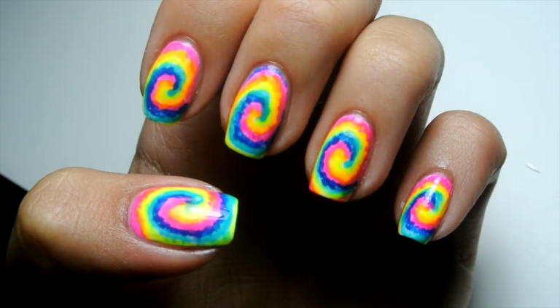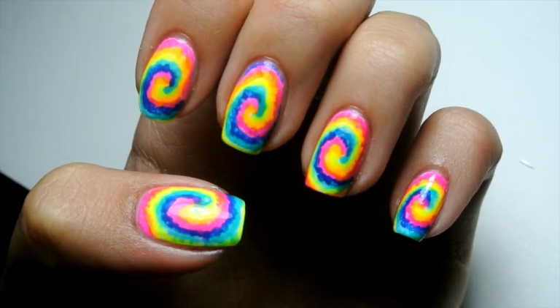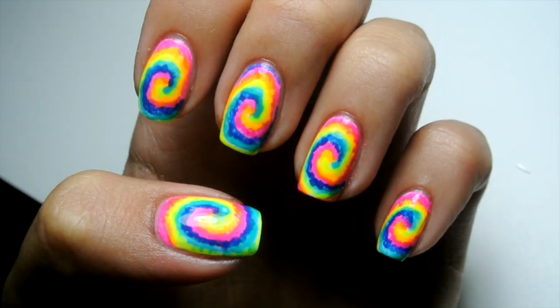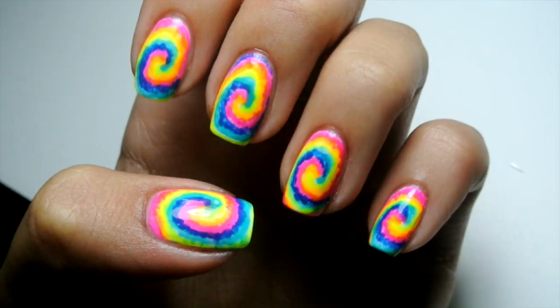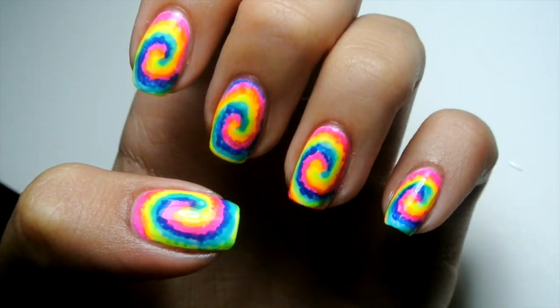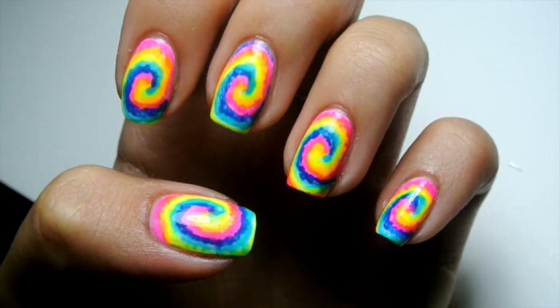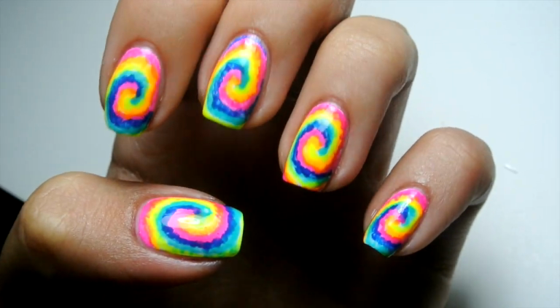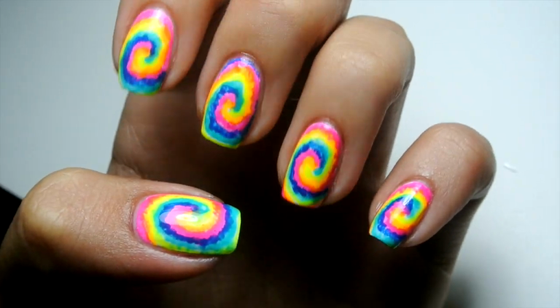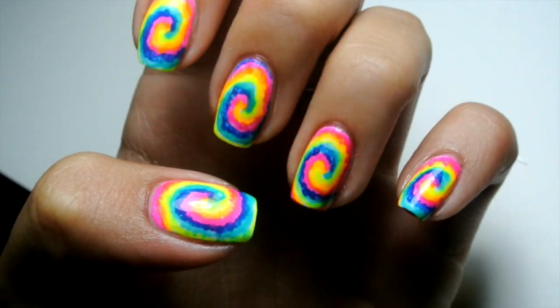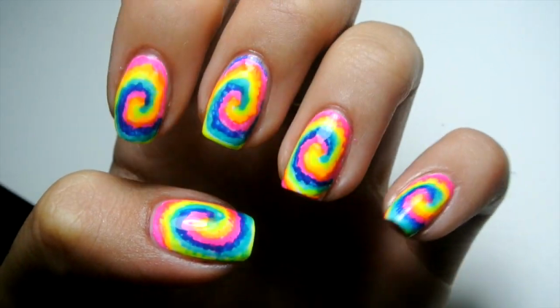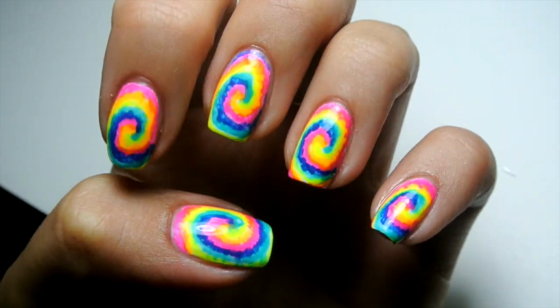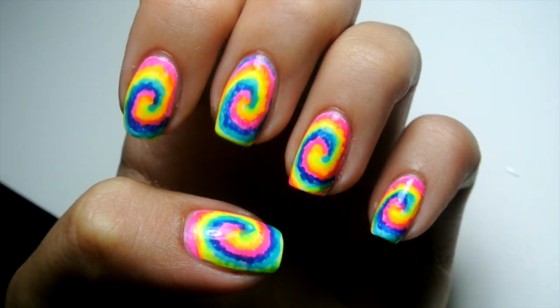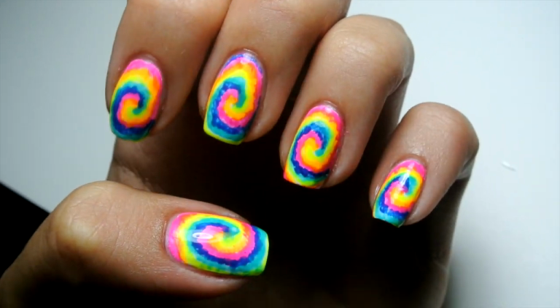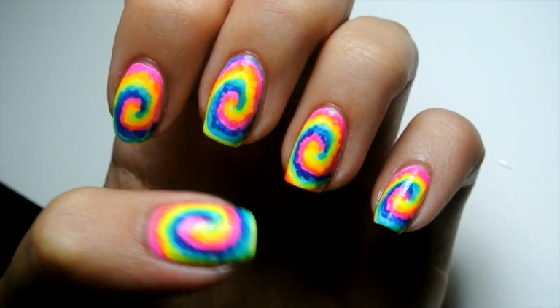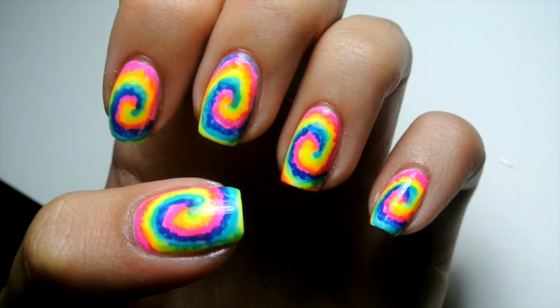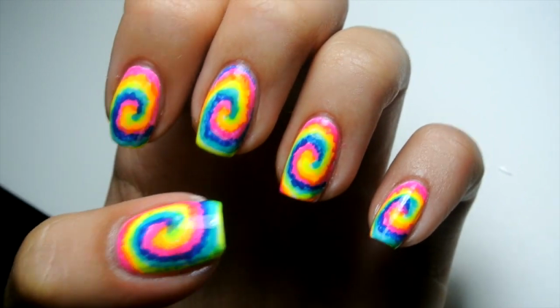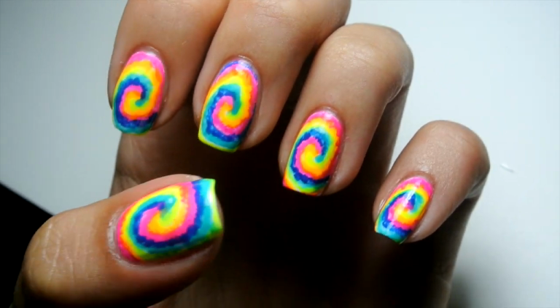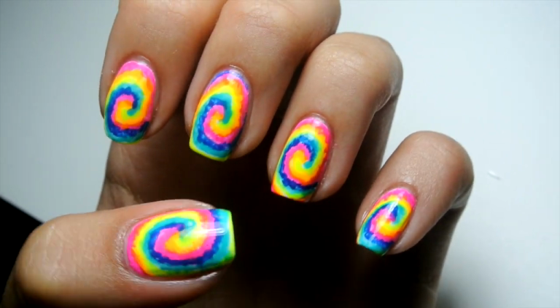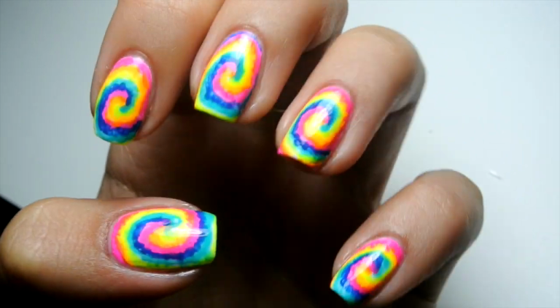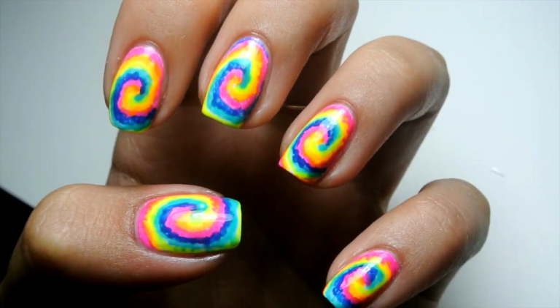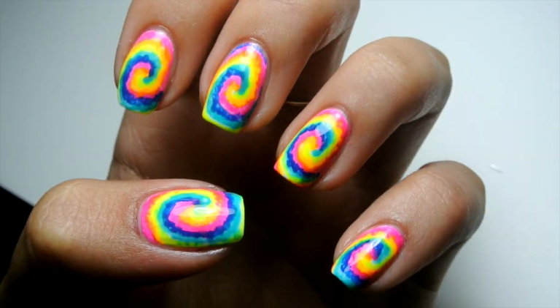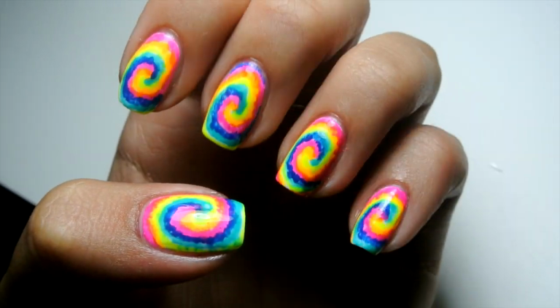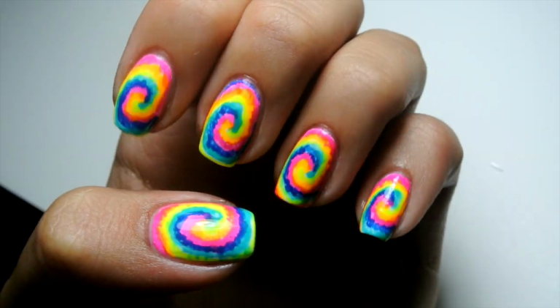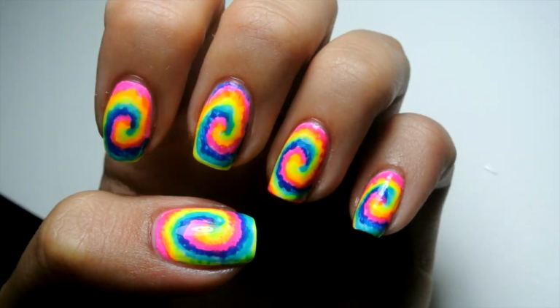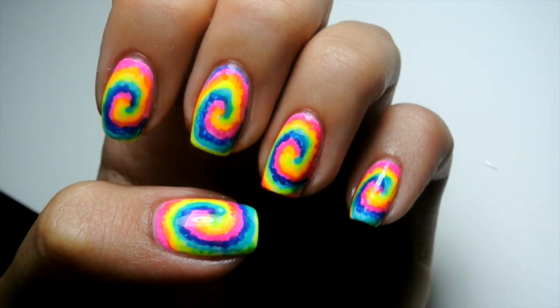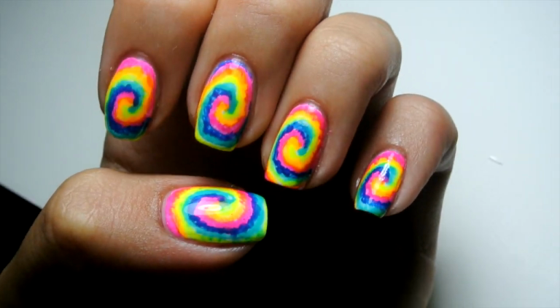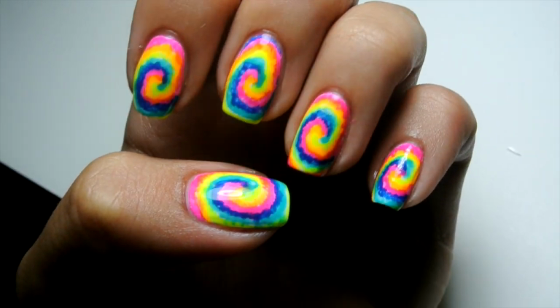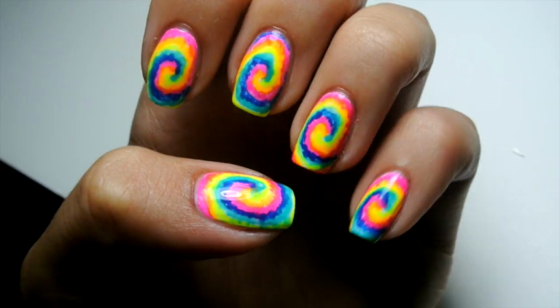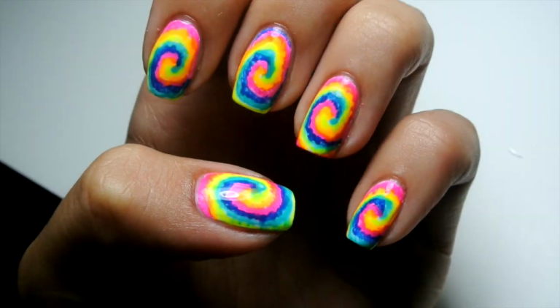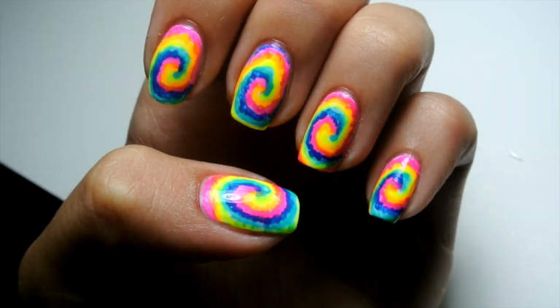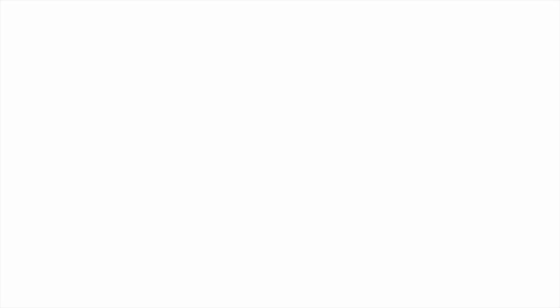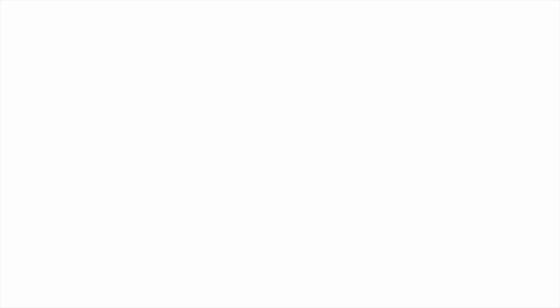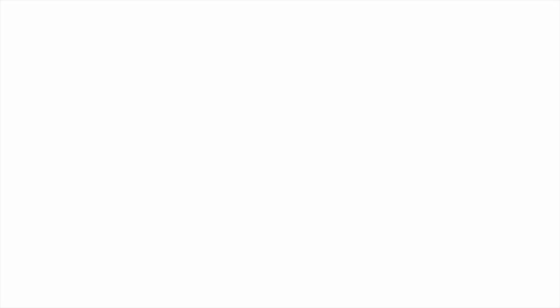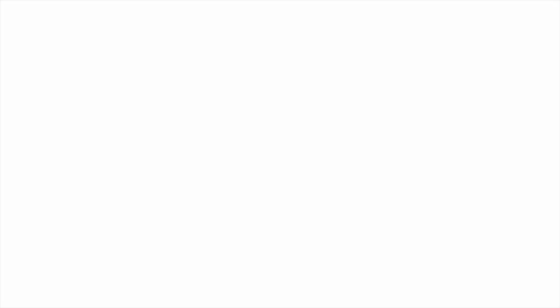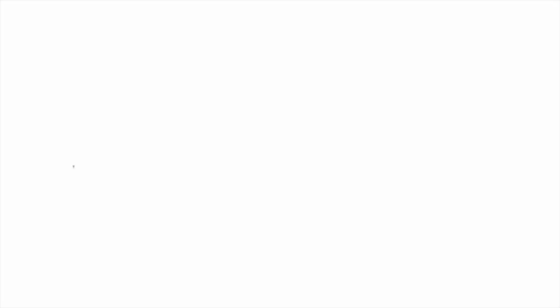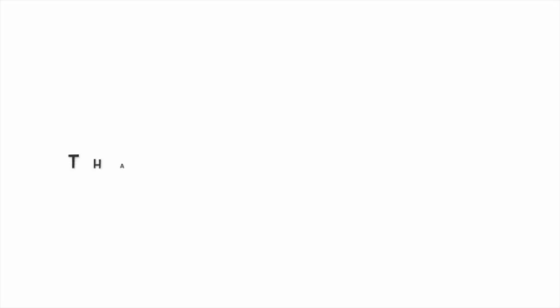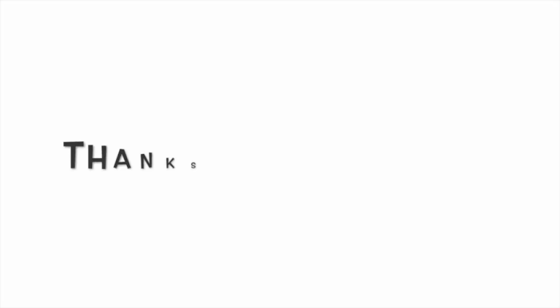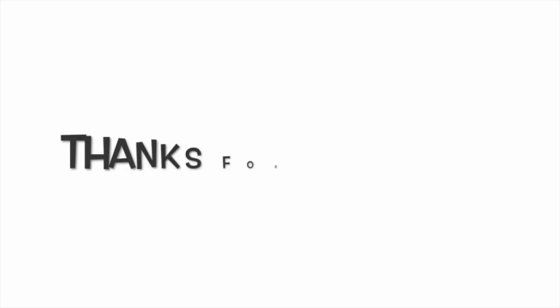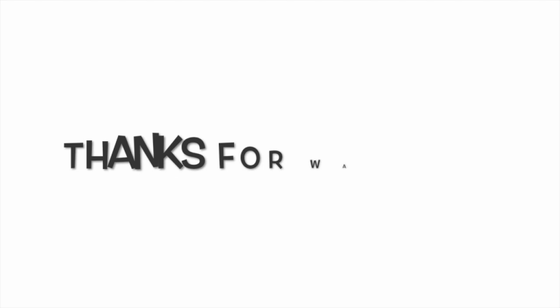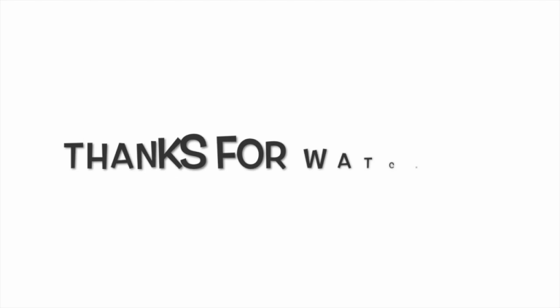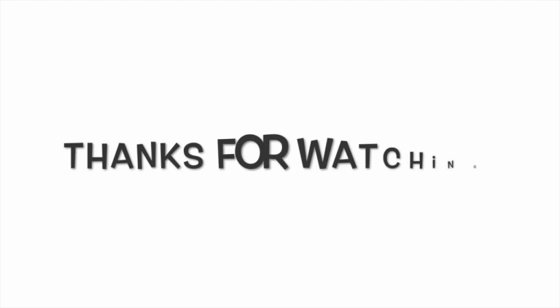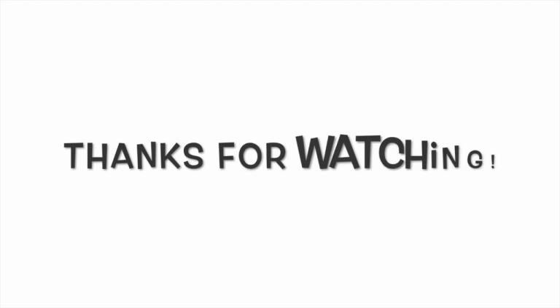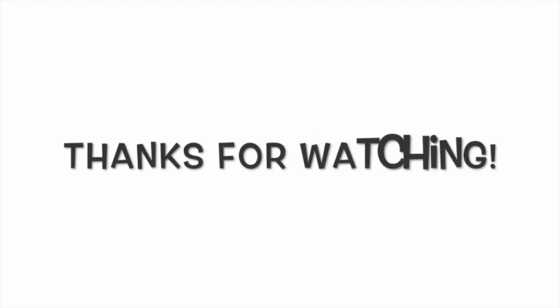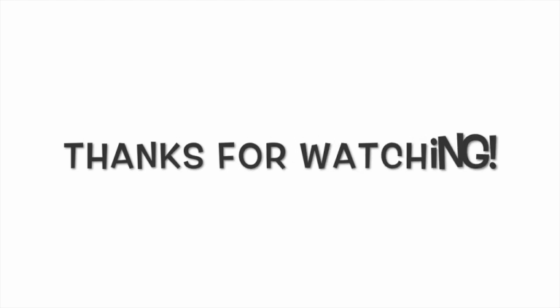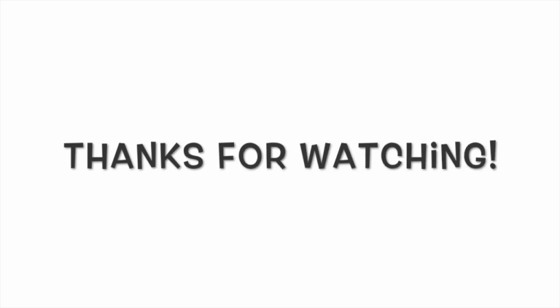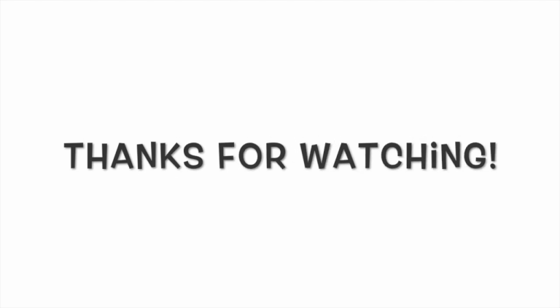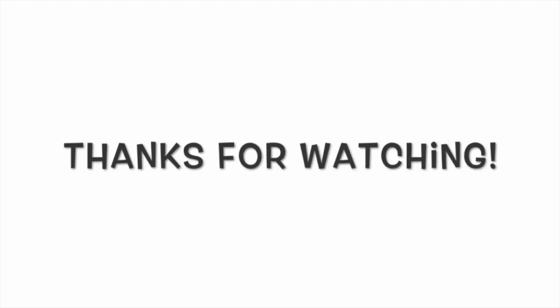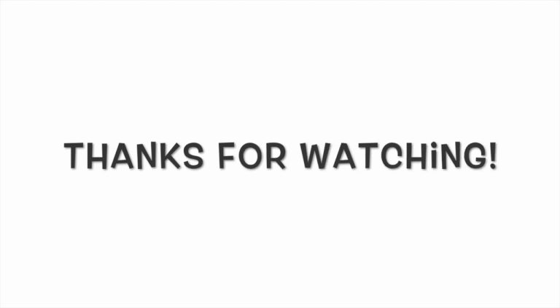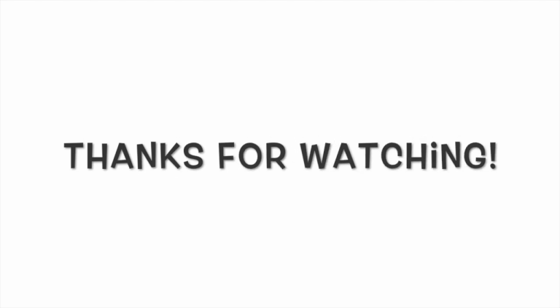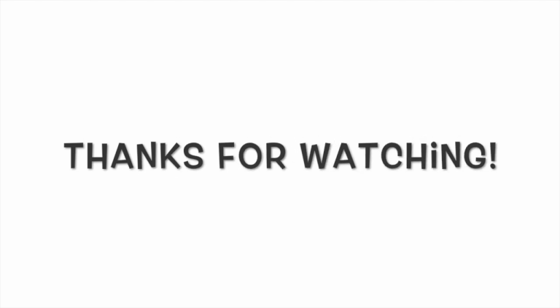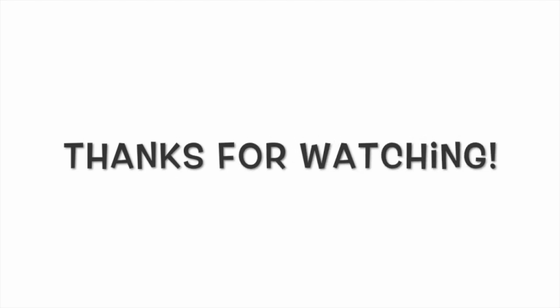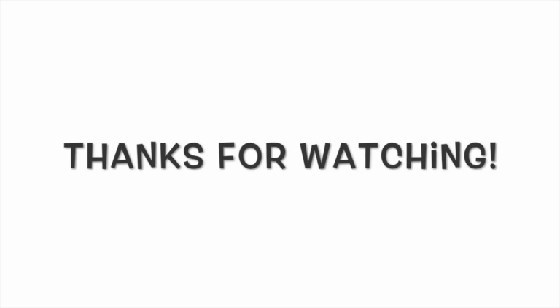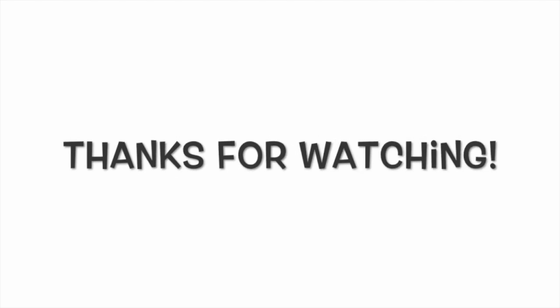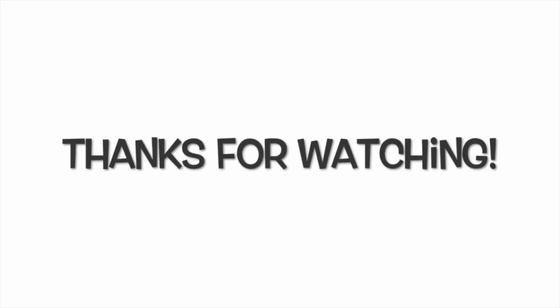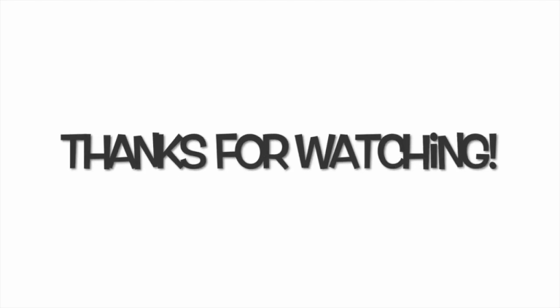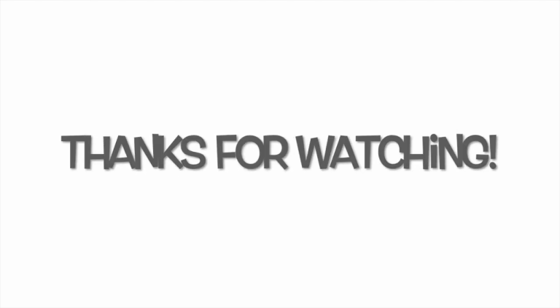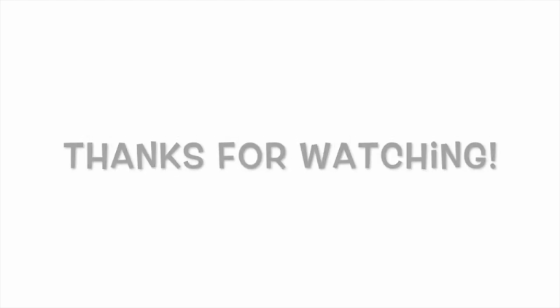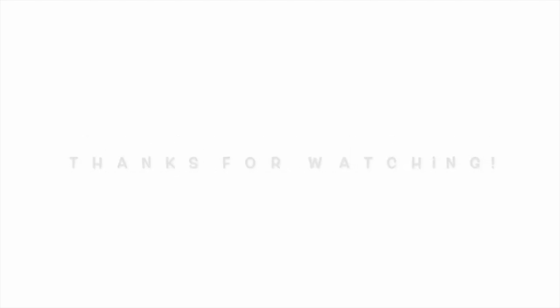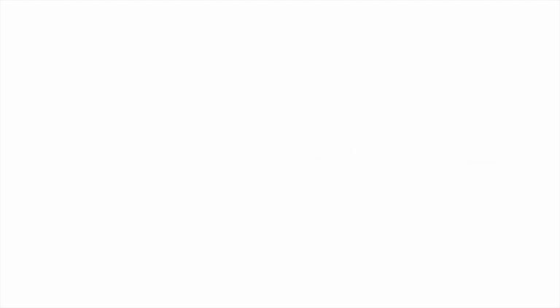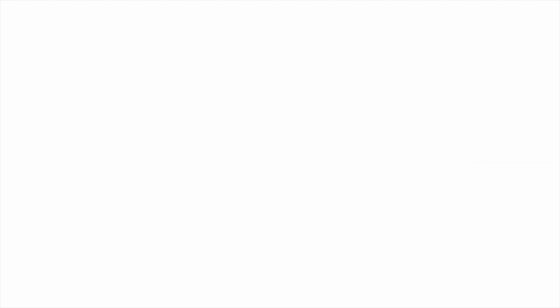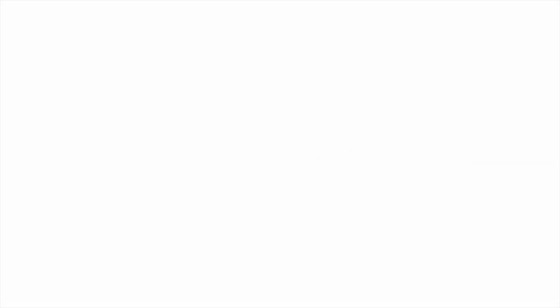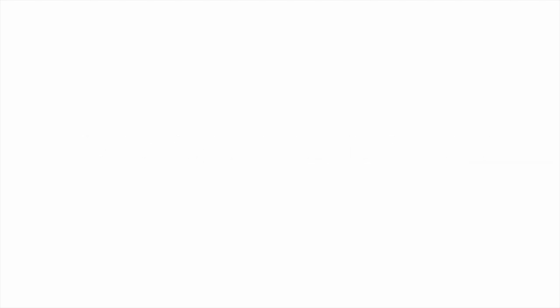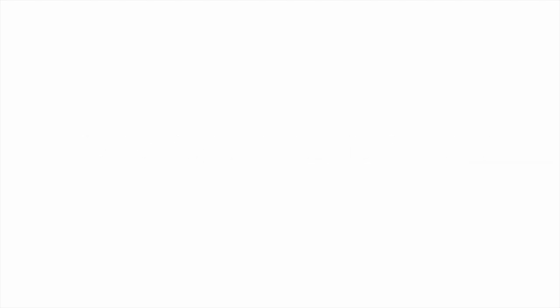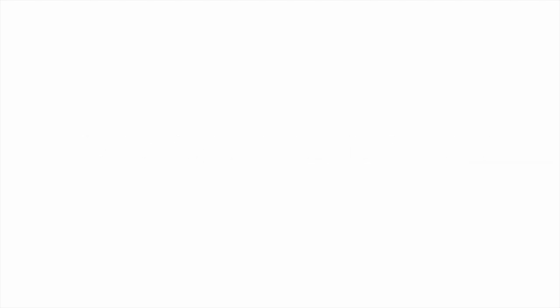And that's it for this look. If you enjoyed it, don't forget to give this video a thumbs up and leave a comment telling me what you'd like to see next time. Take care!